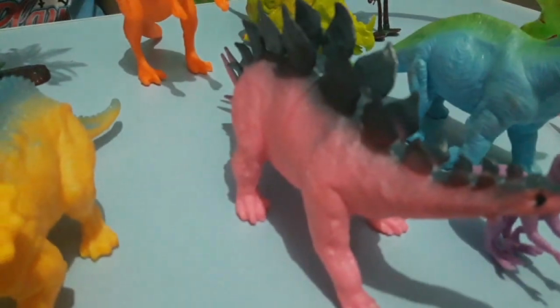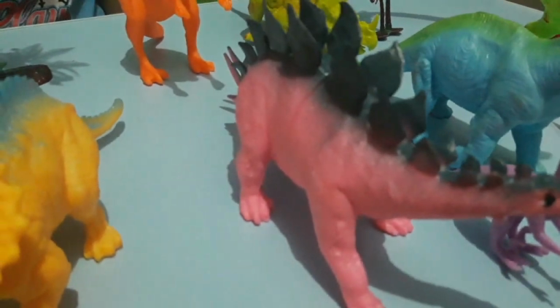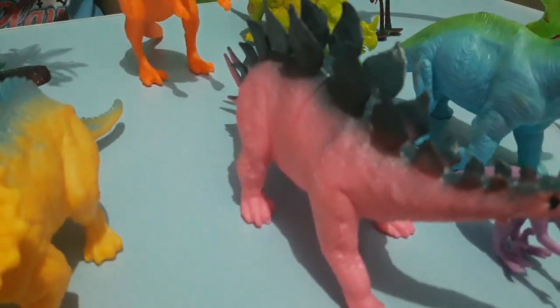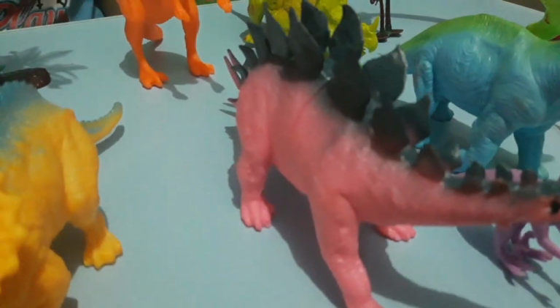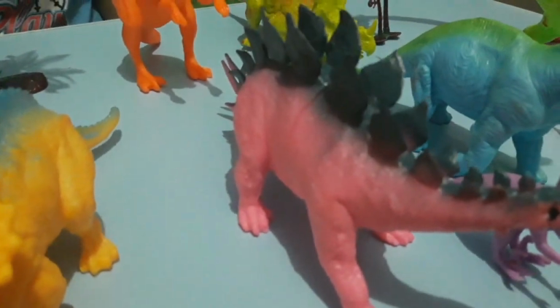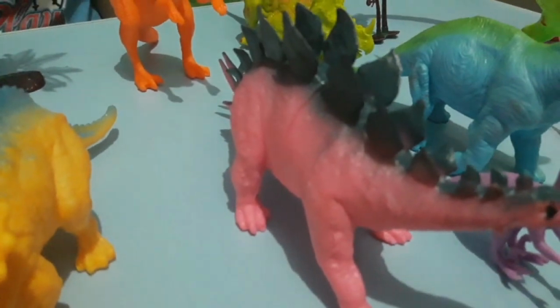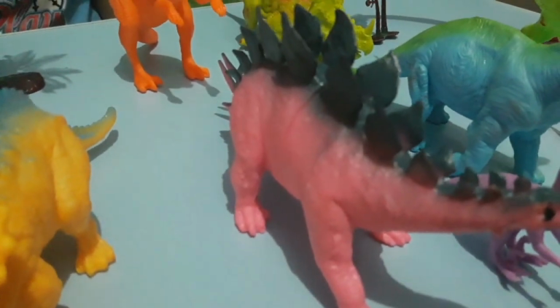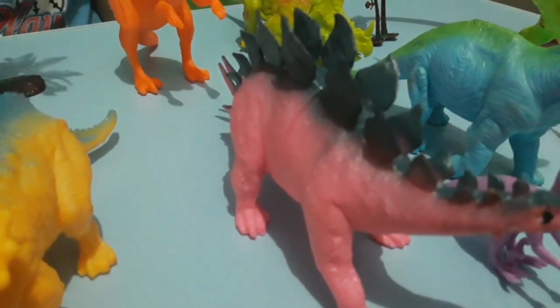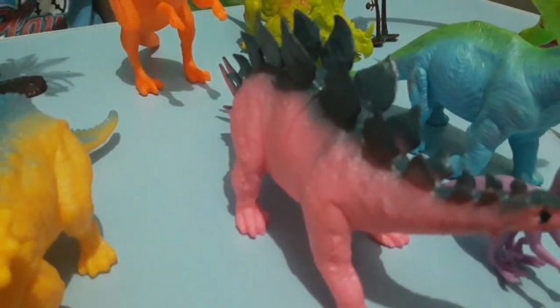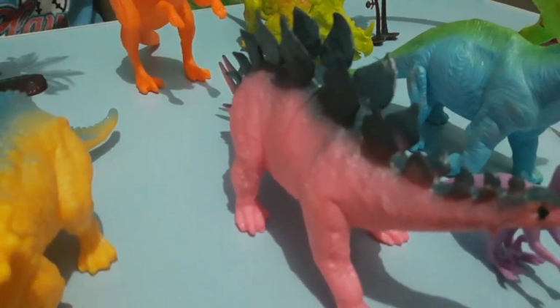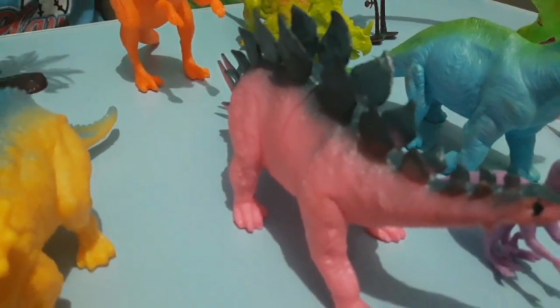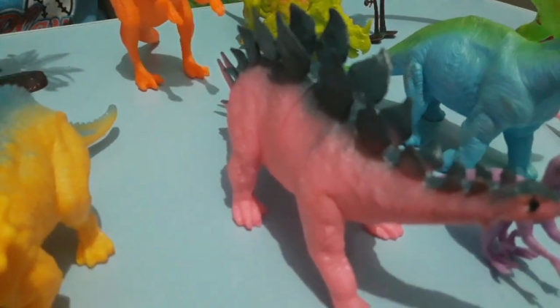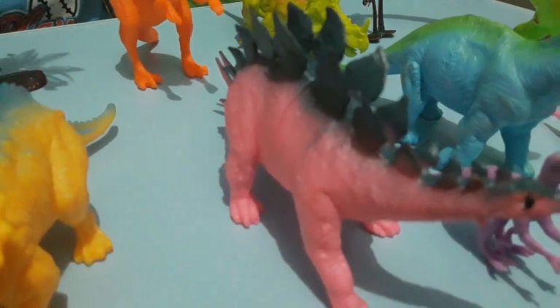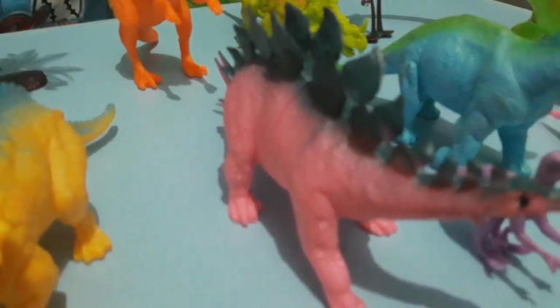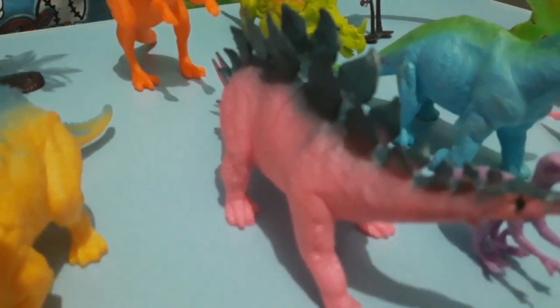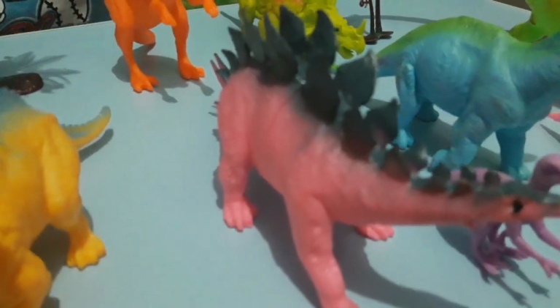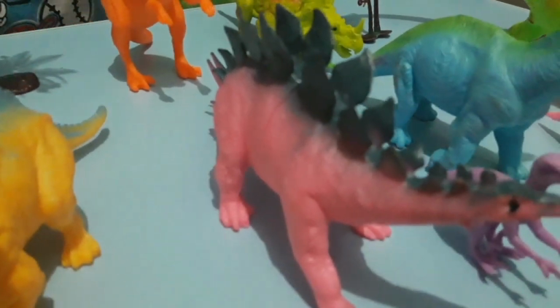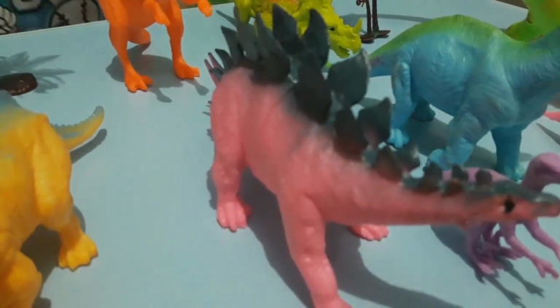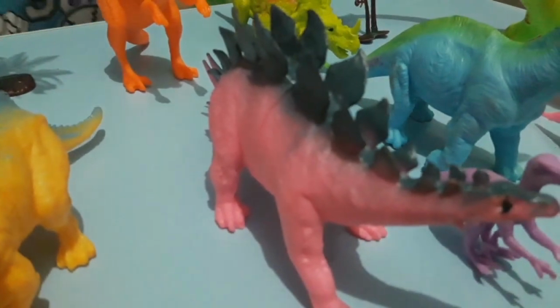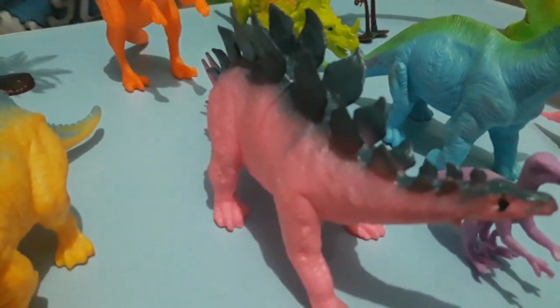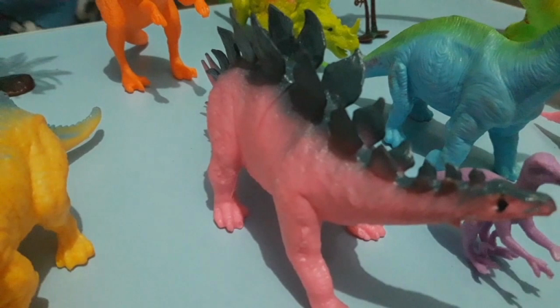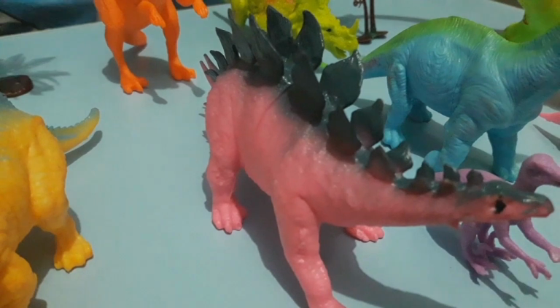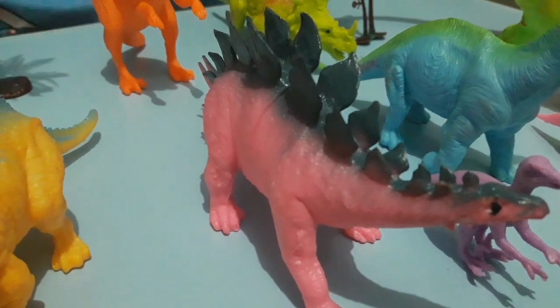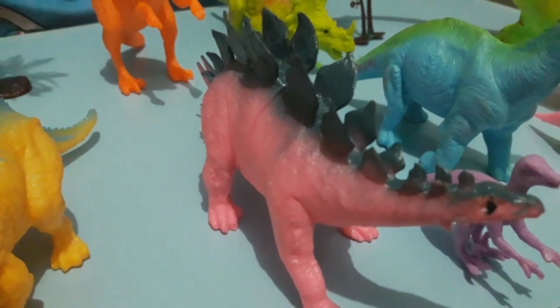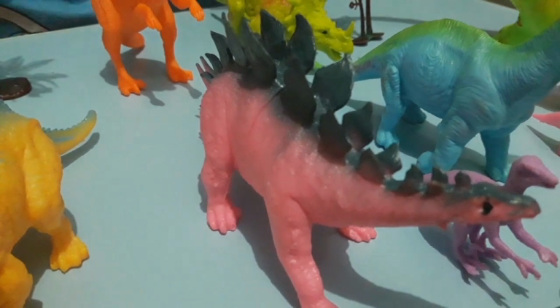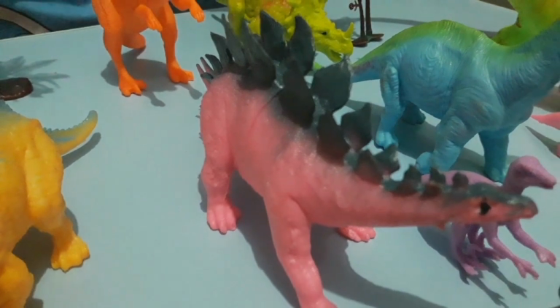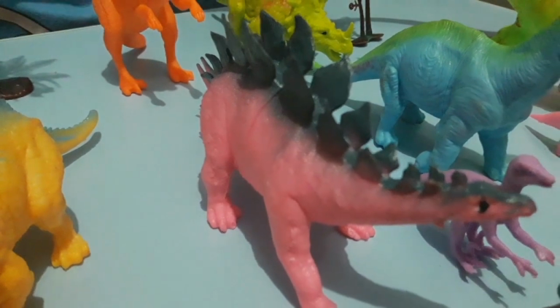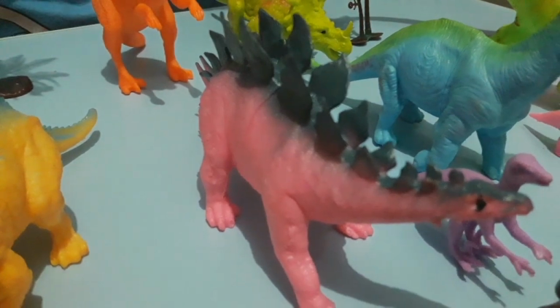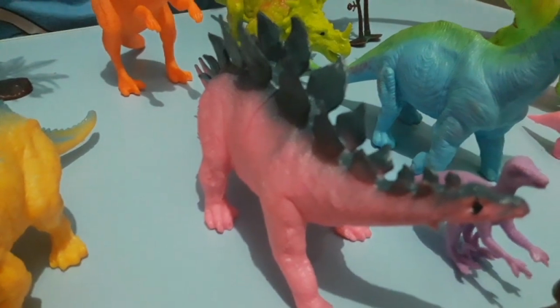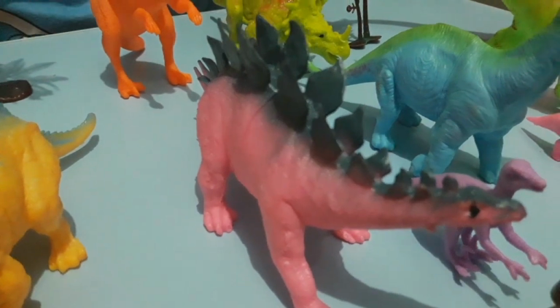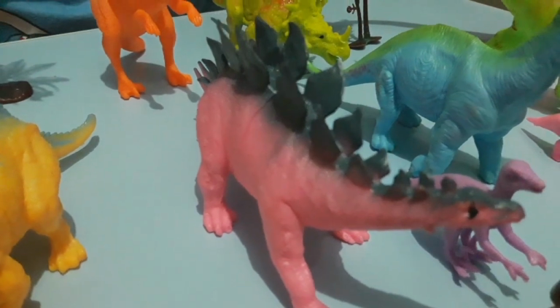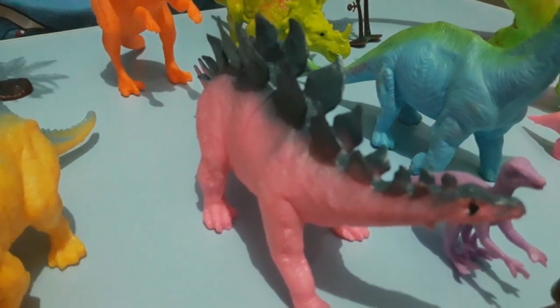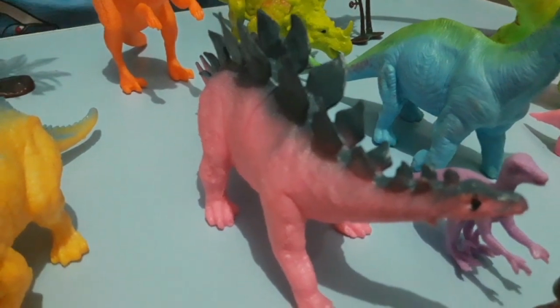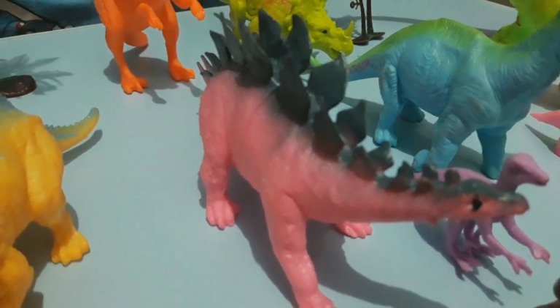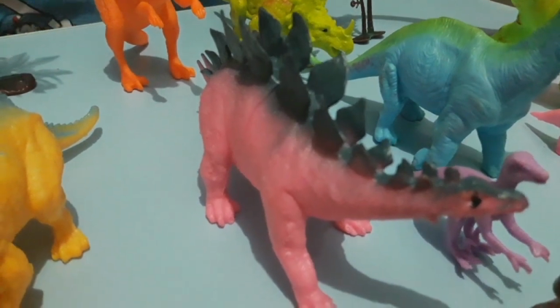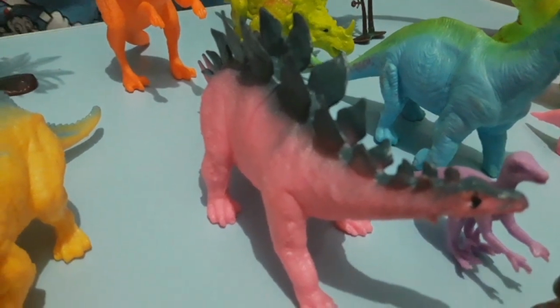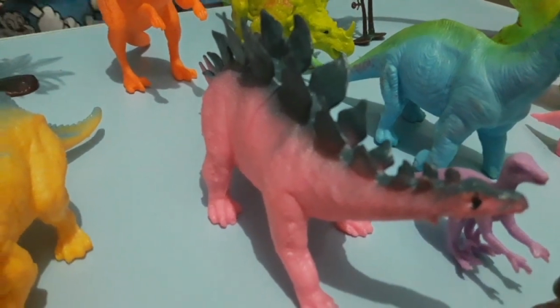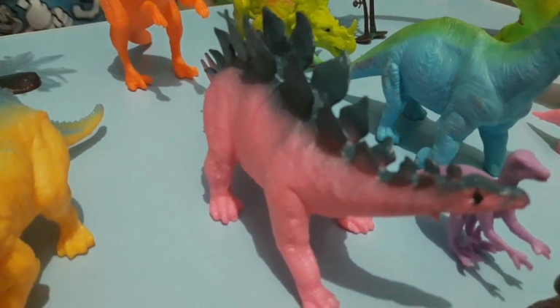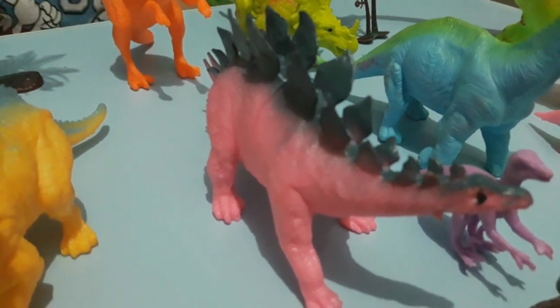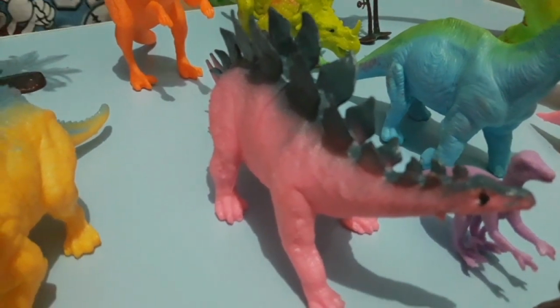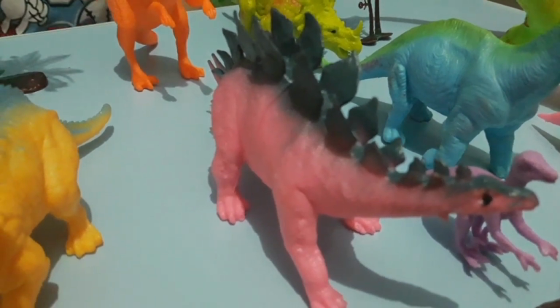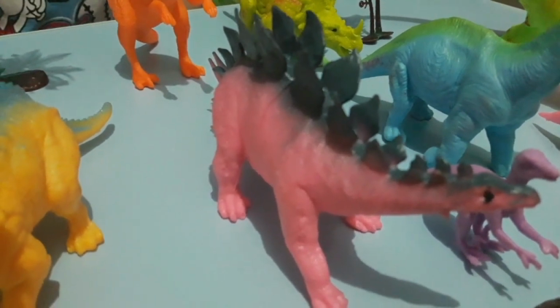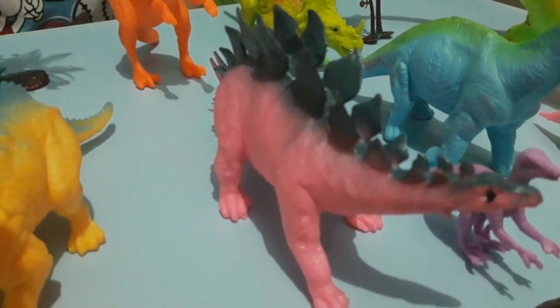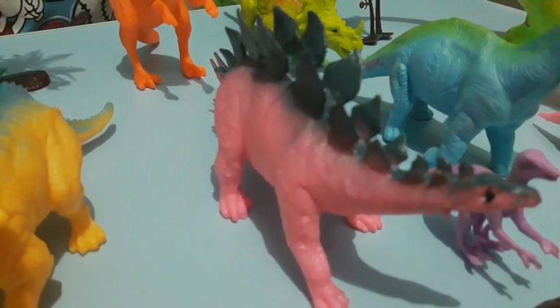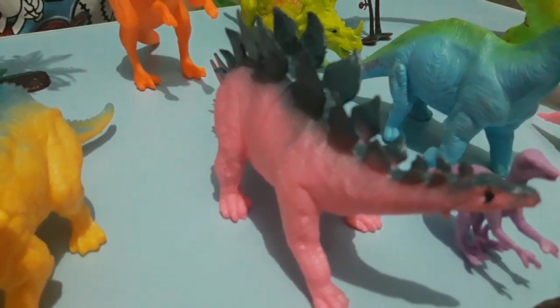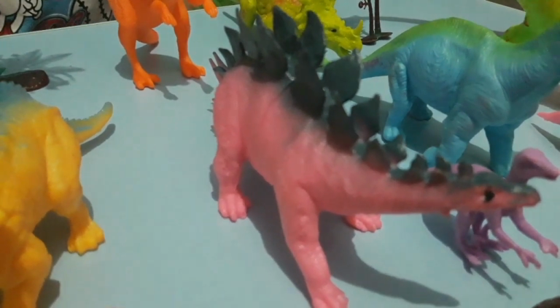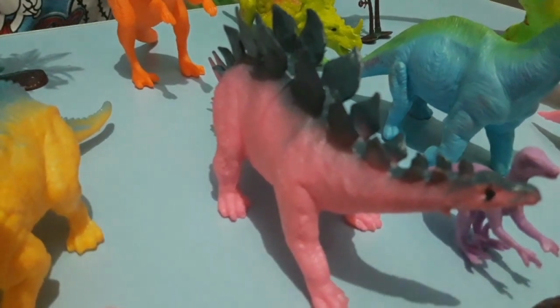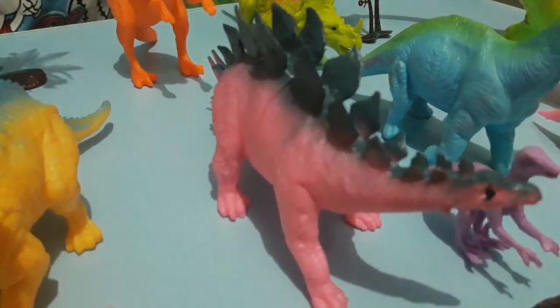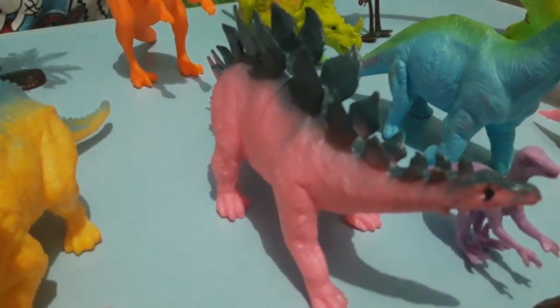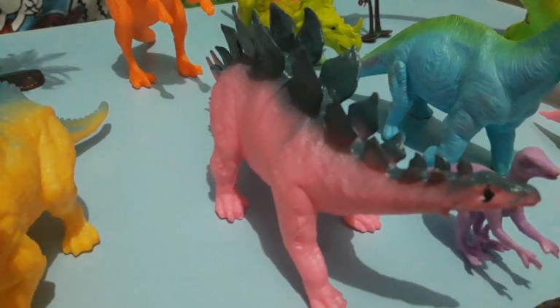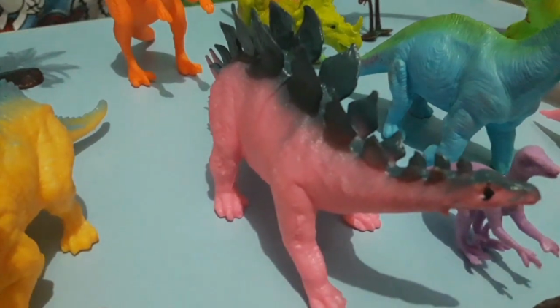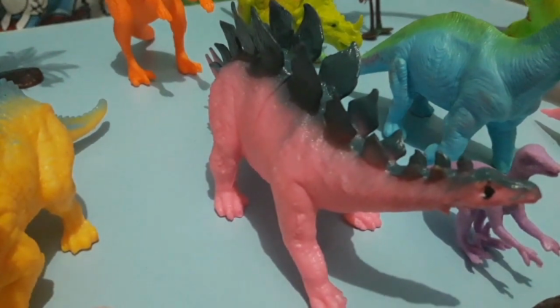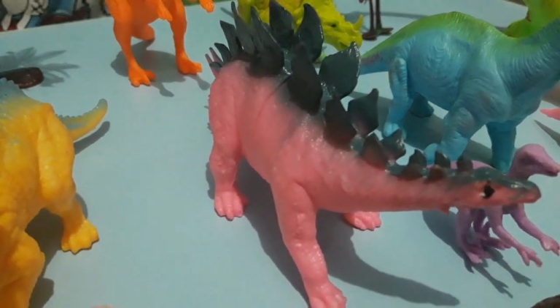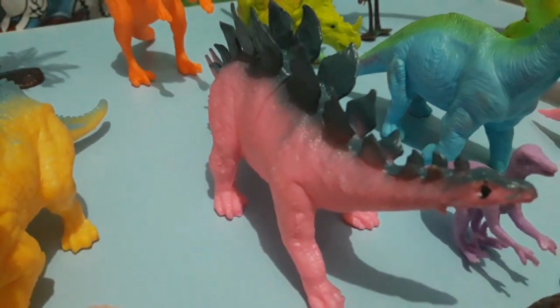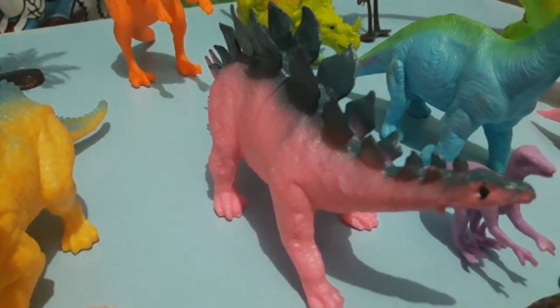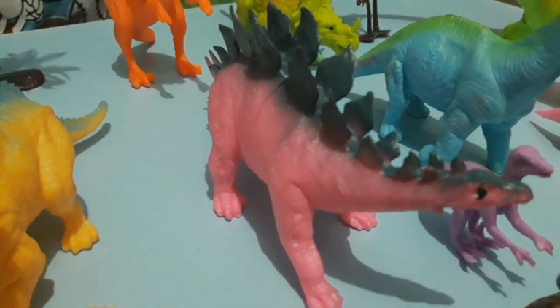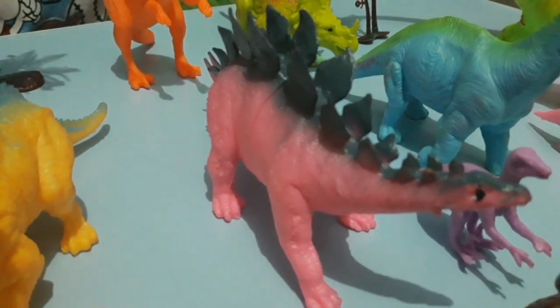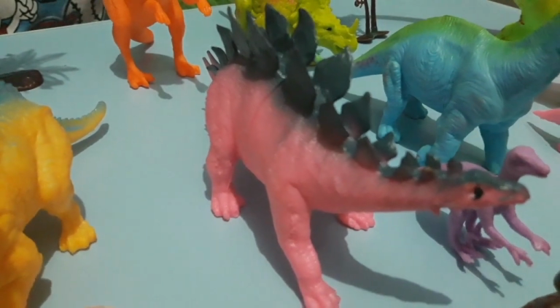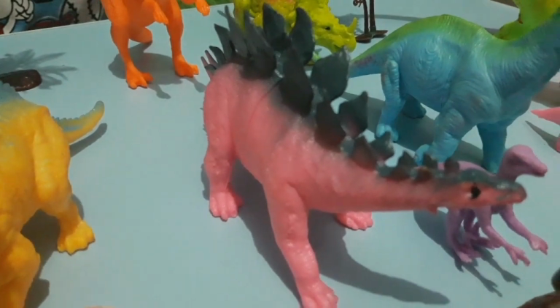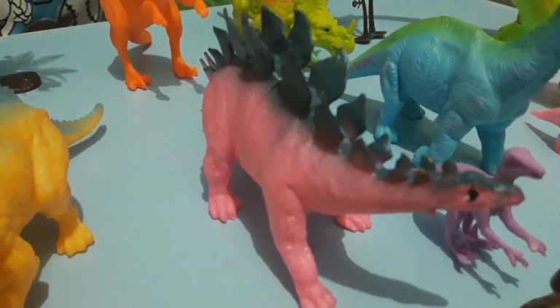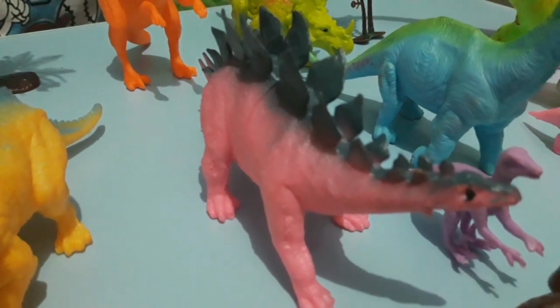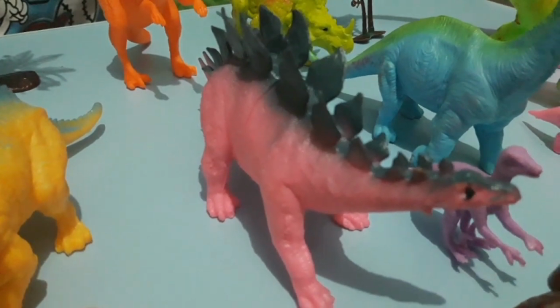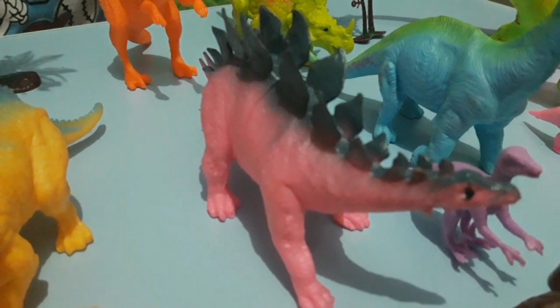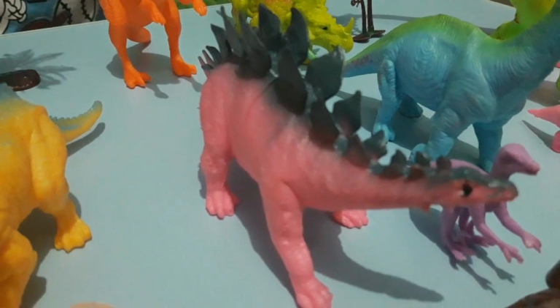Stegosaurus — what happened to his back? His back has plates to defend himself from other meat eaters, like other raptors.